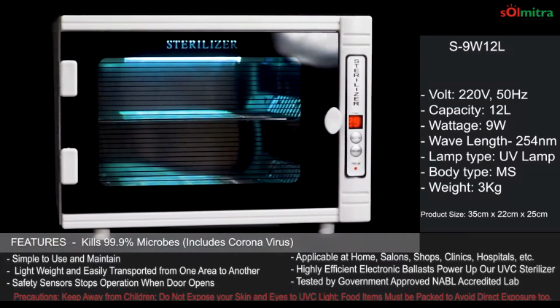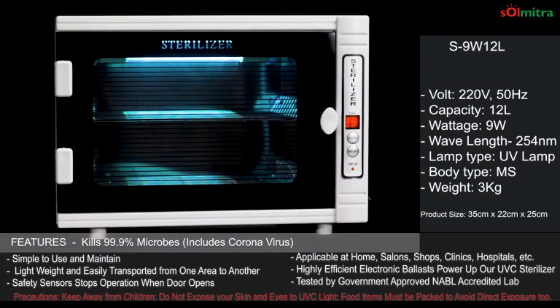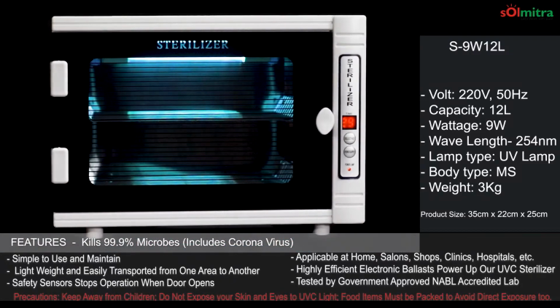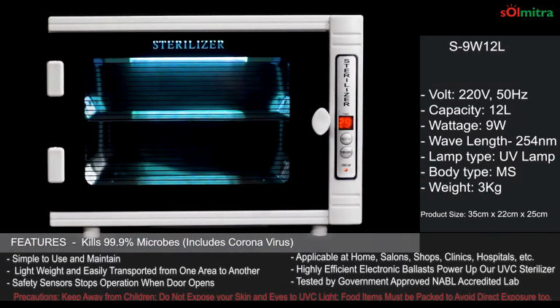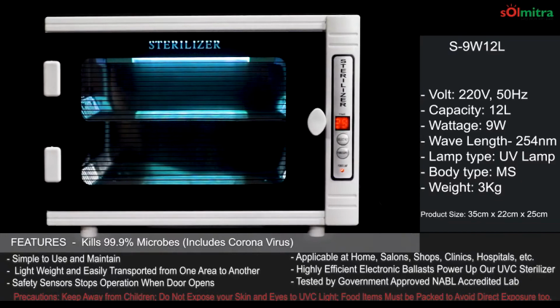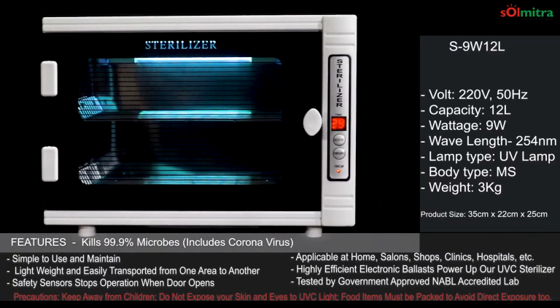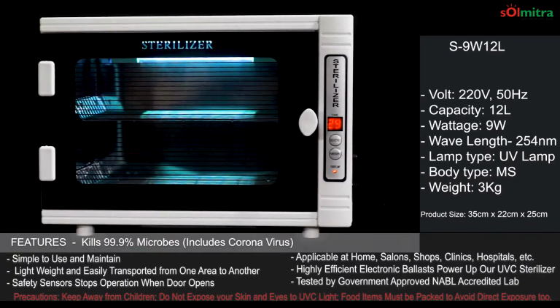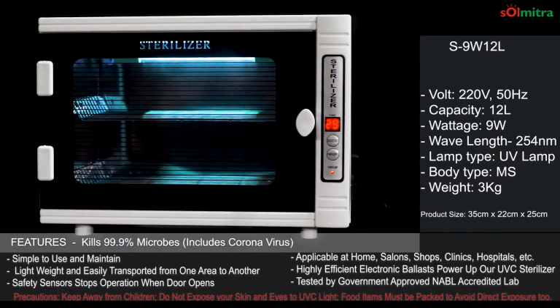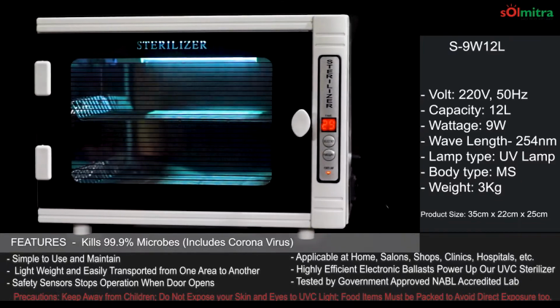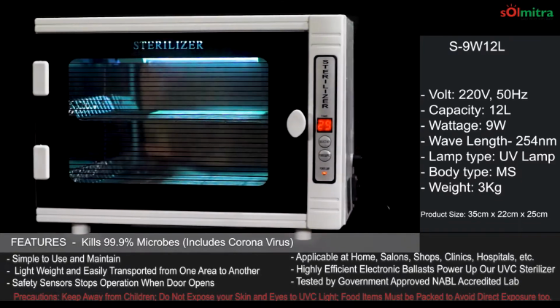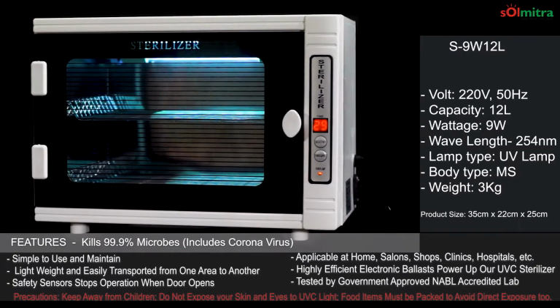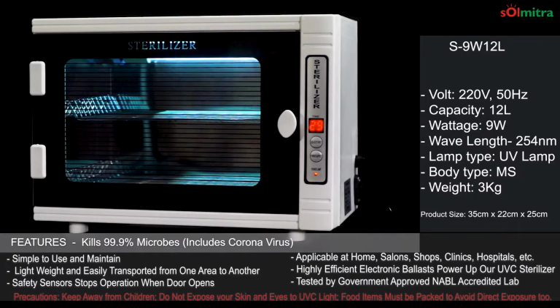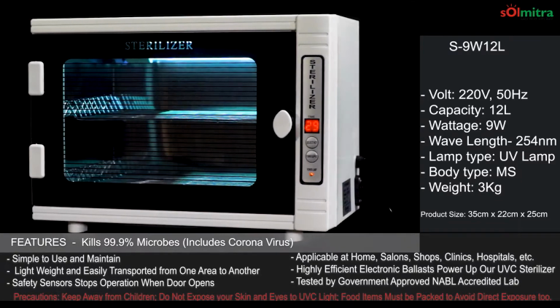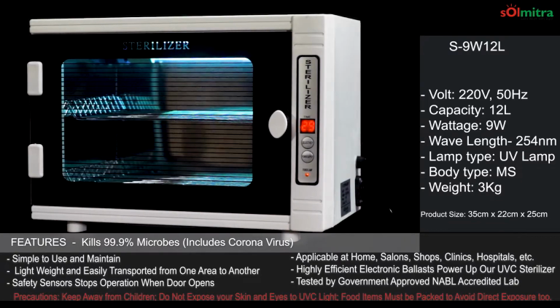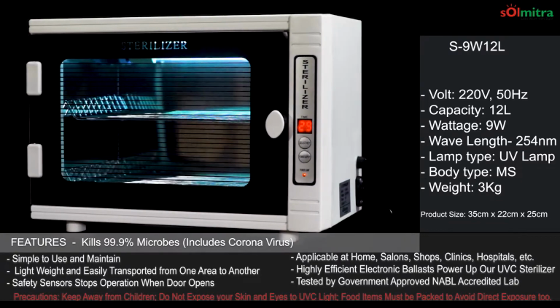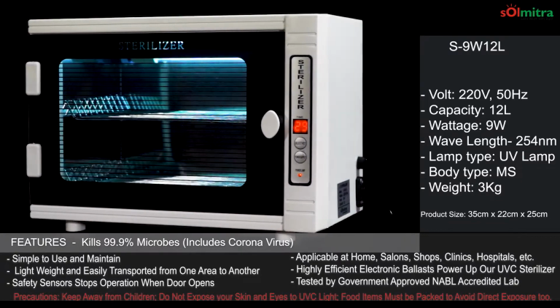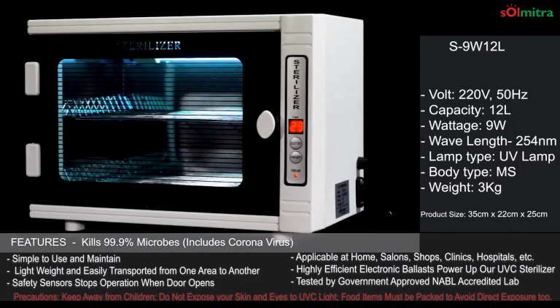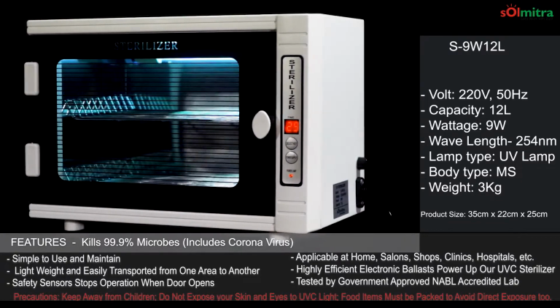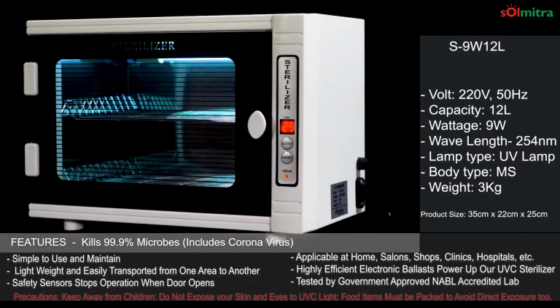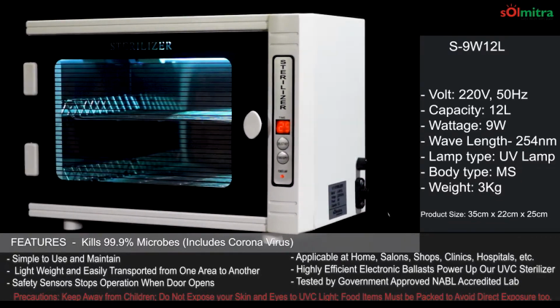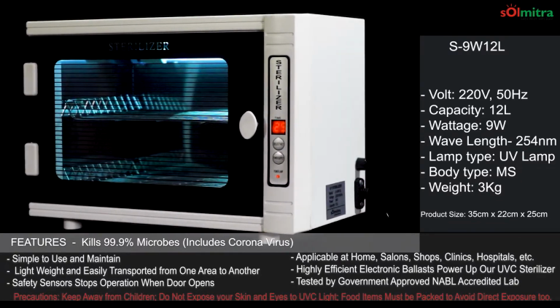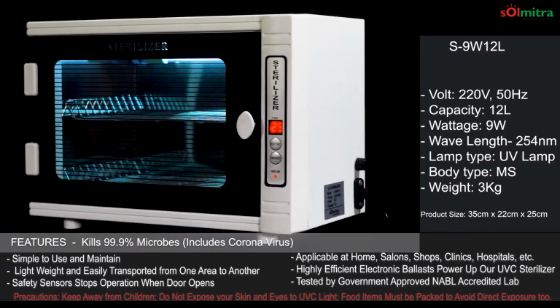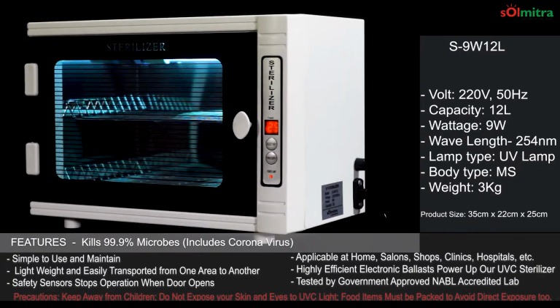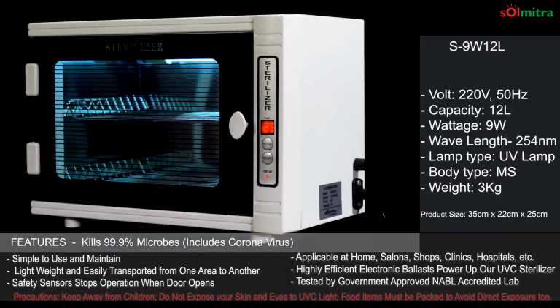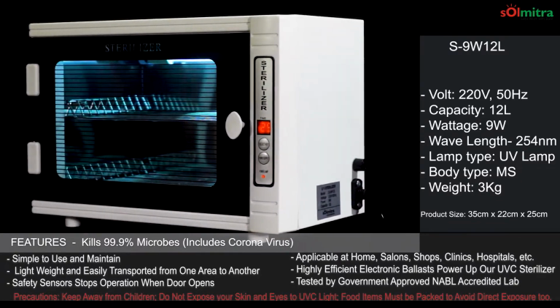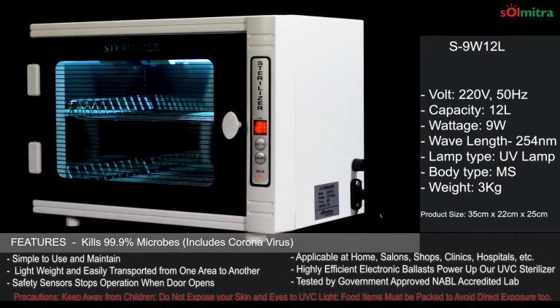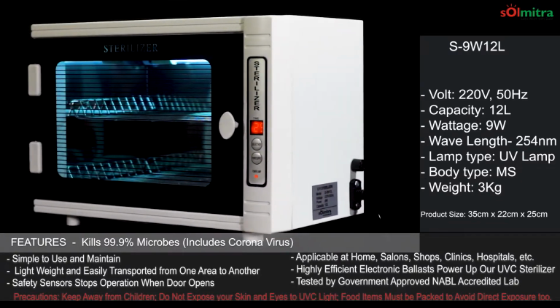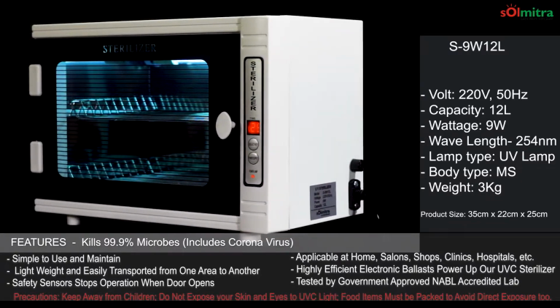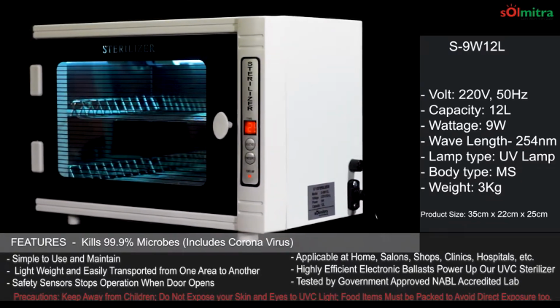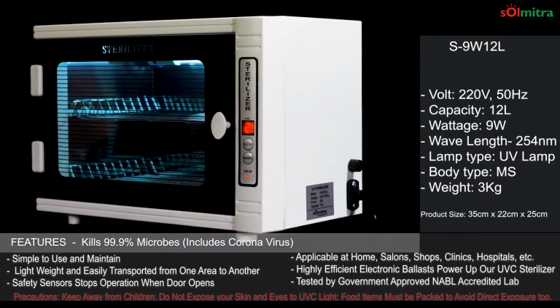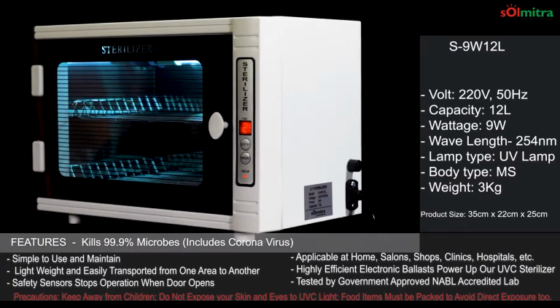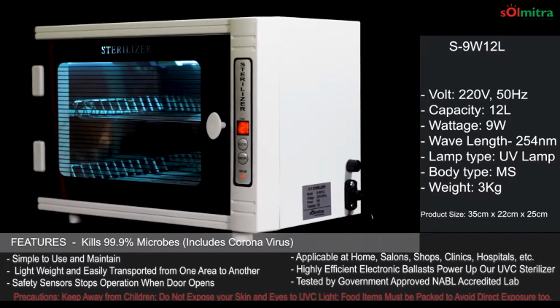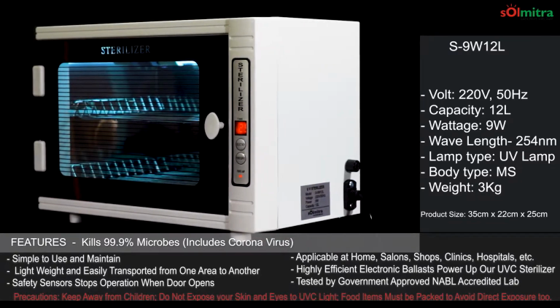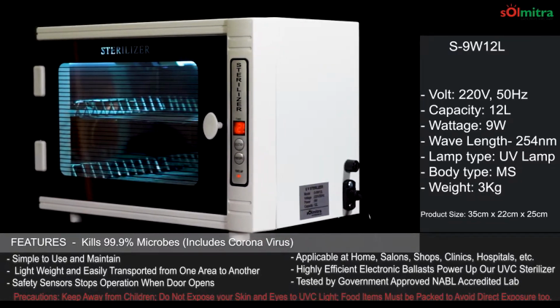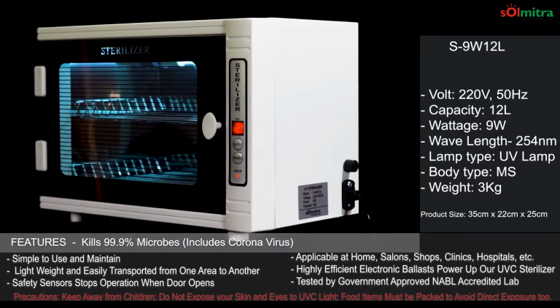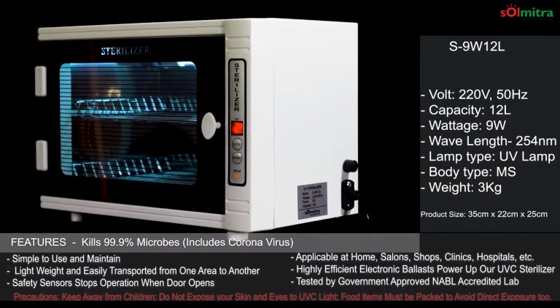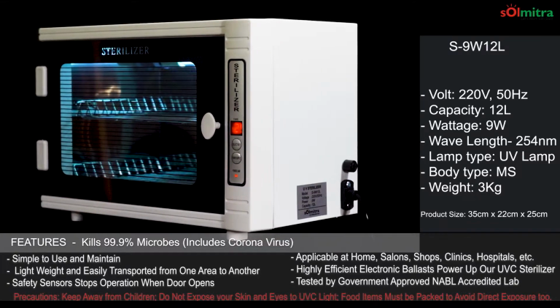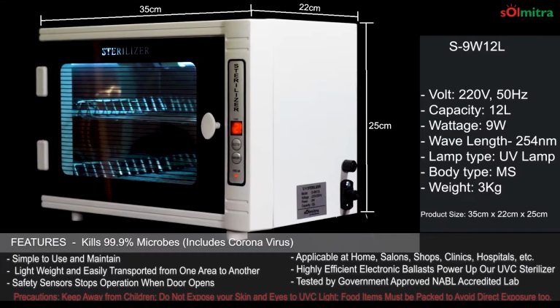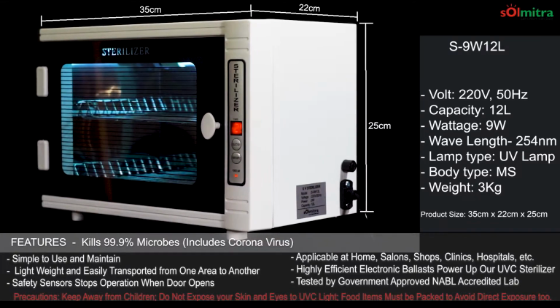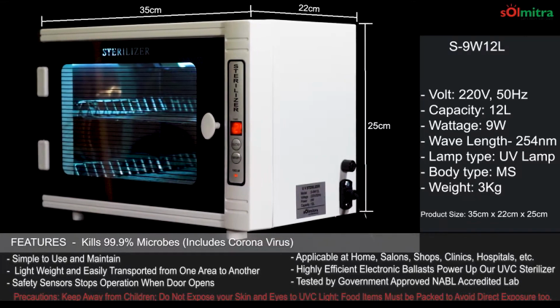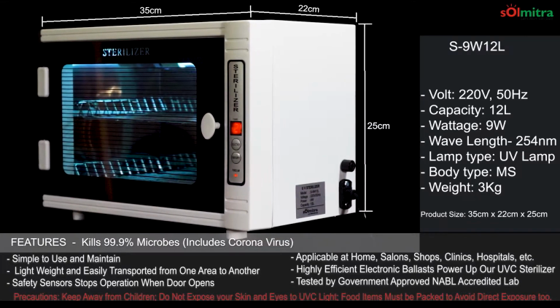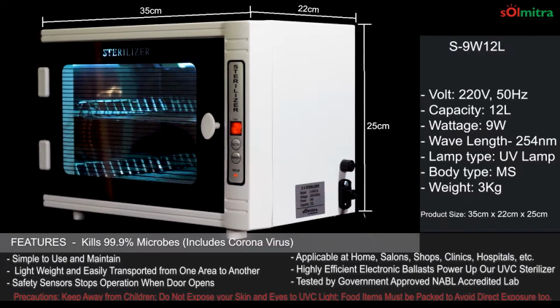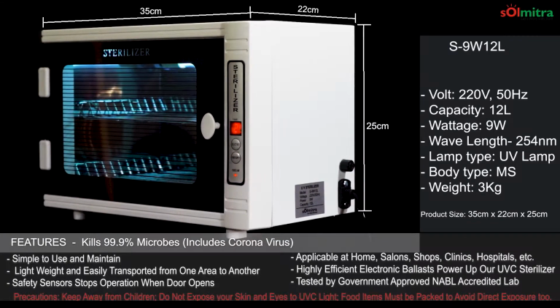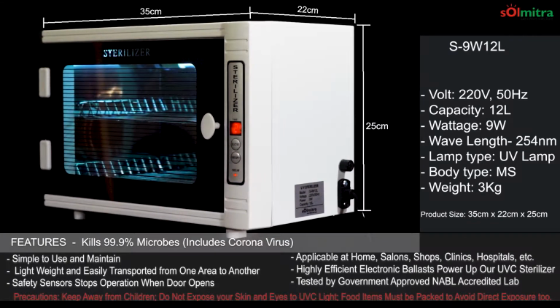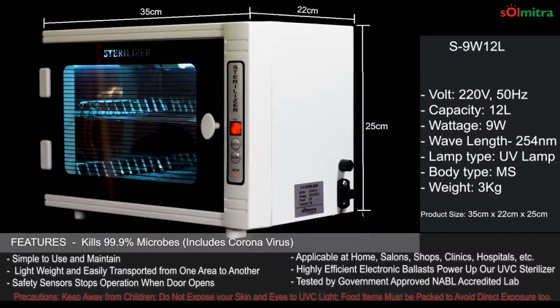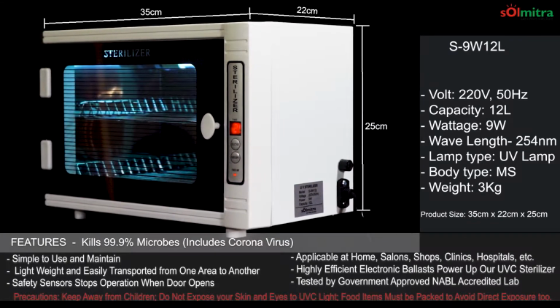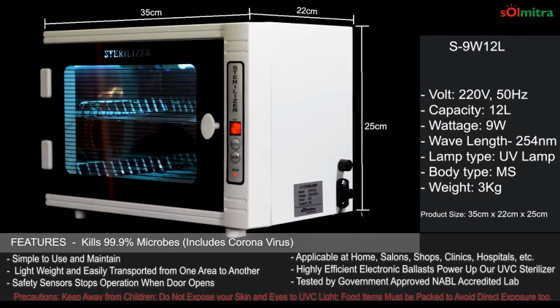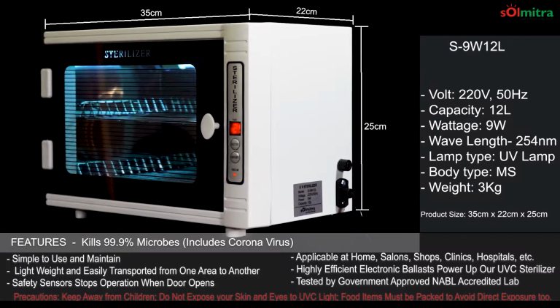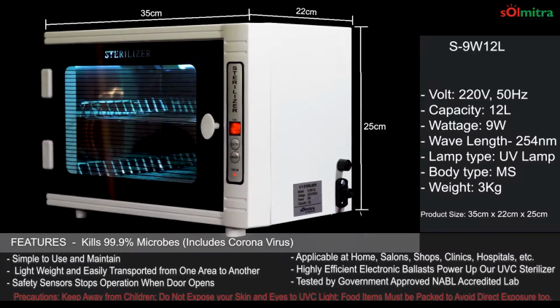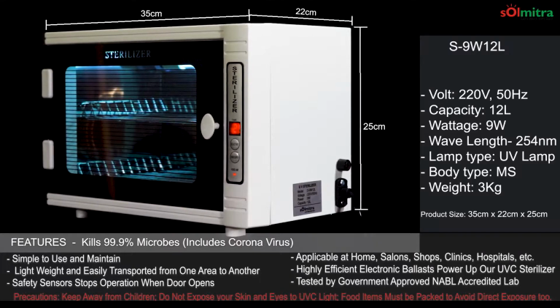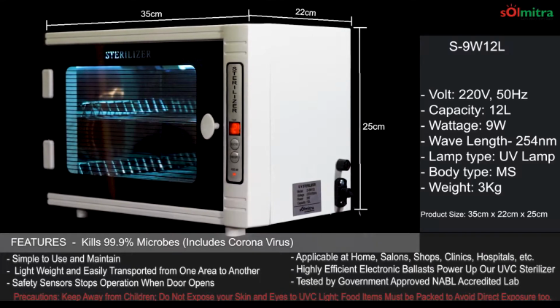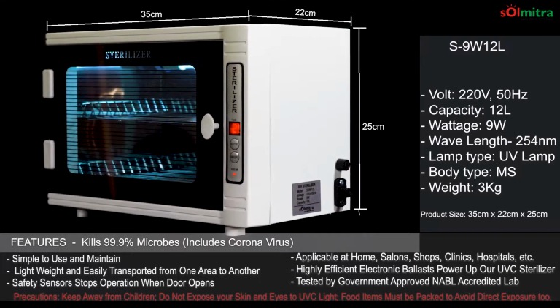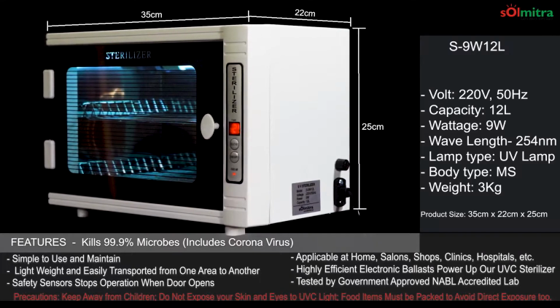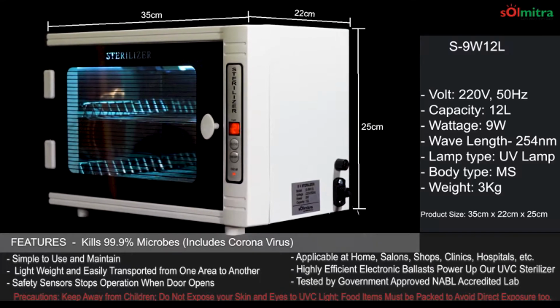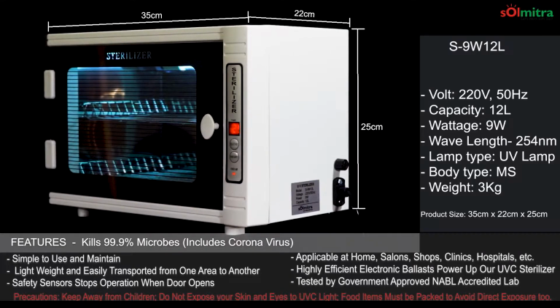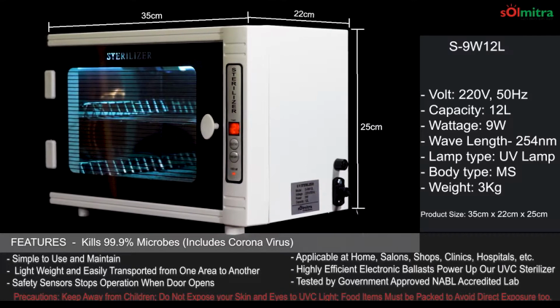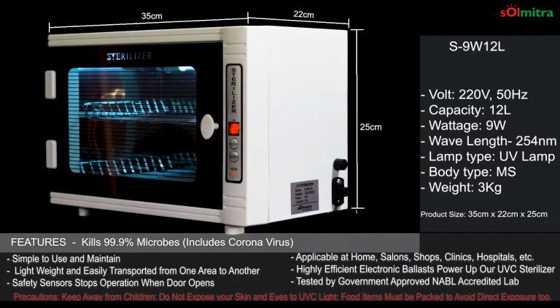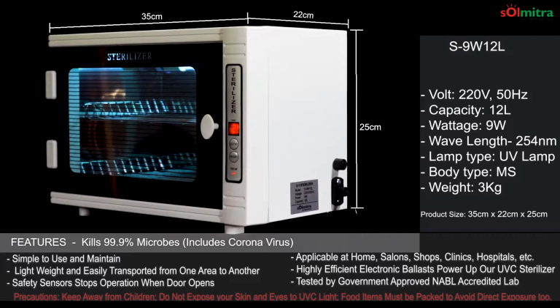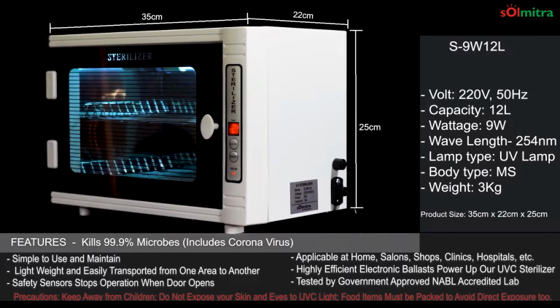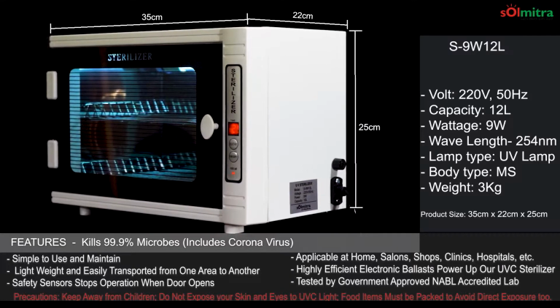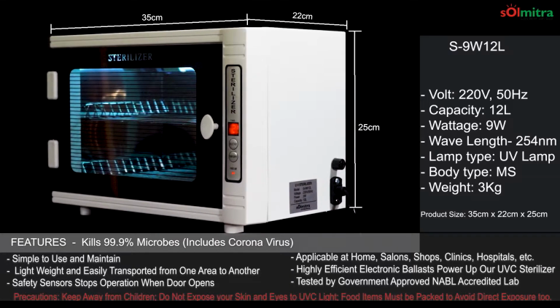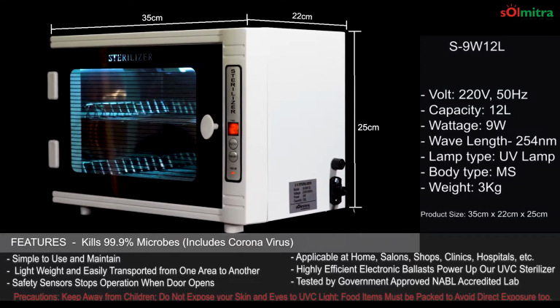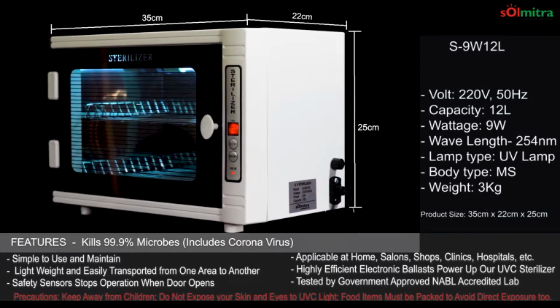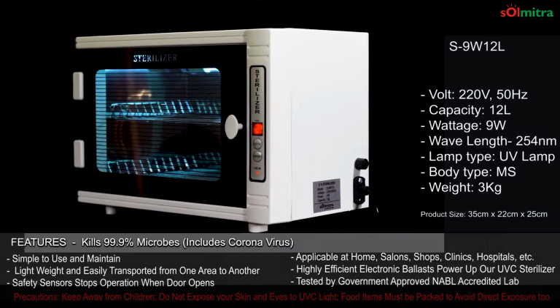The other specifications are as mentioned. Highly efficient electronic ballasts power these sterilizer boxes.